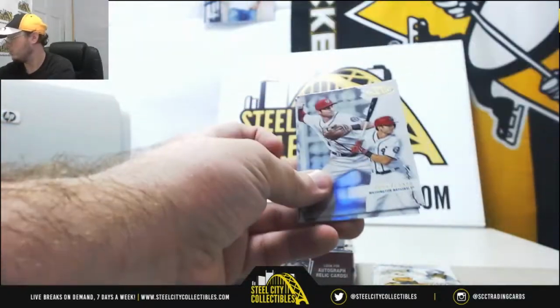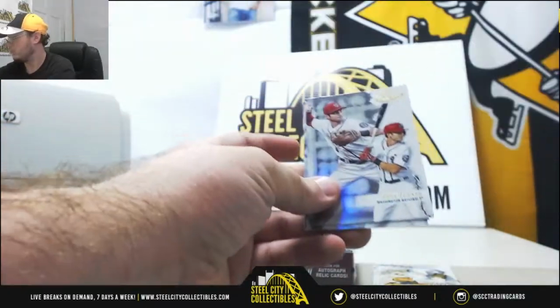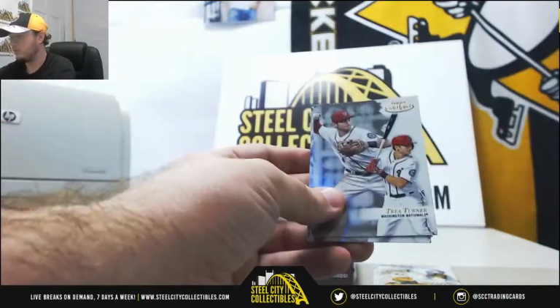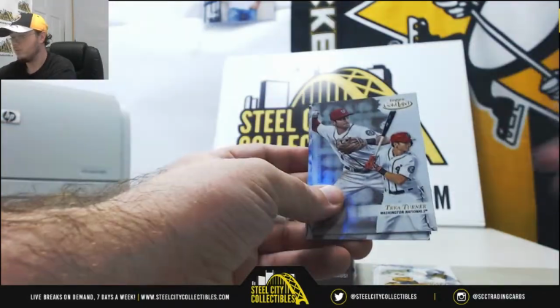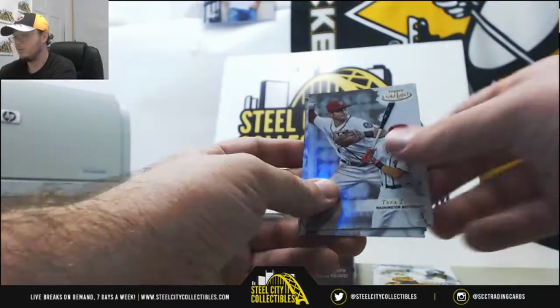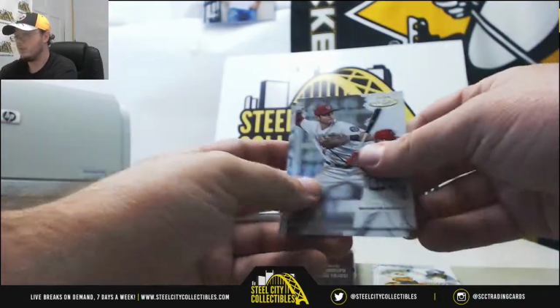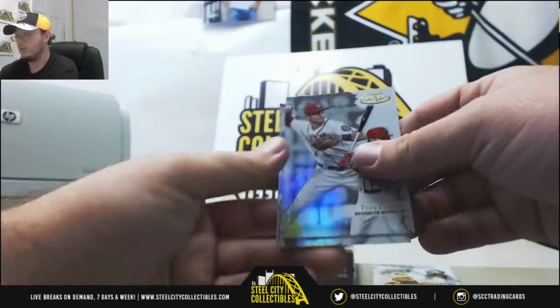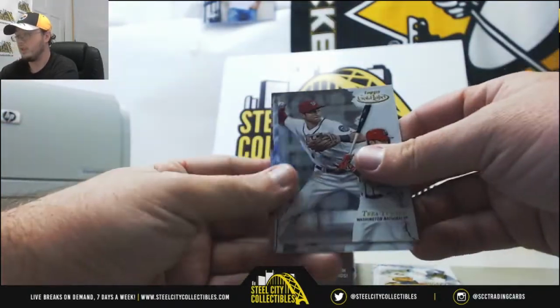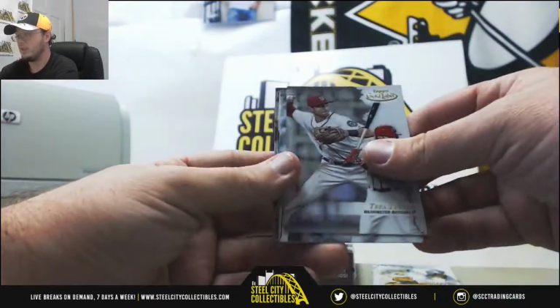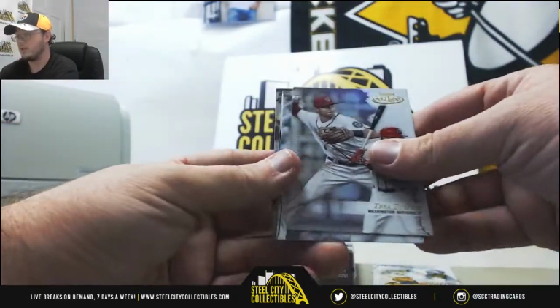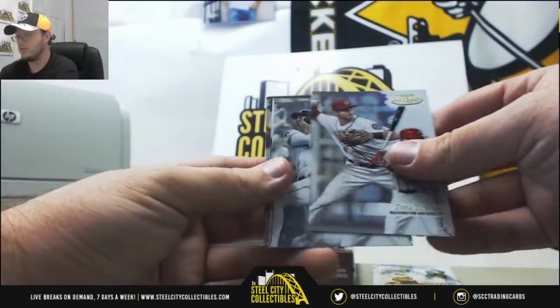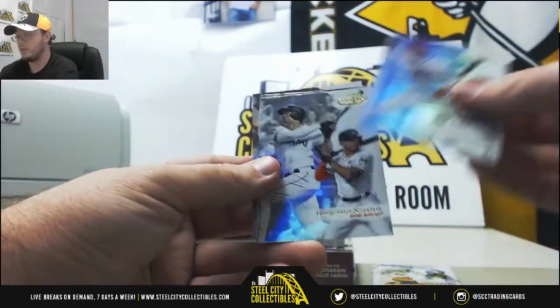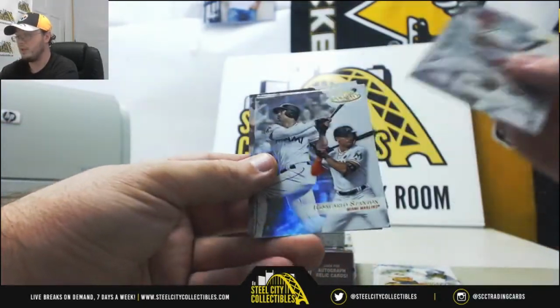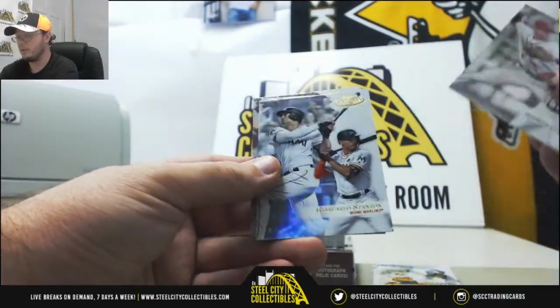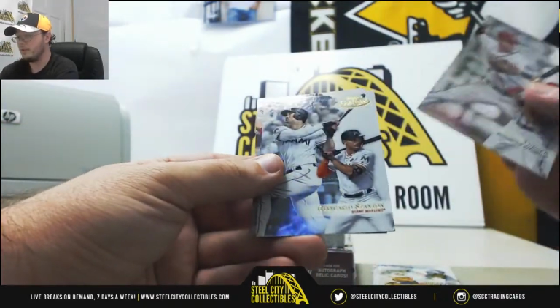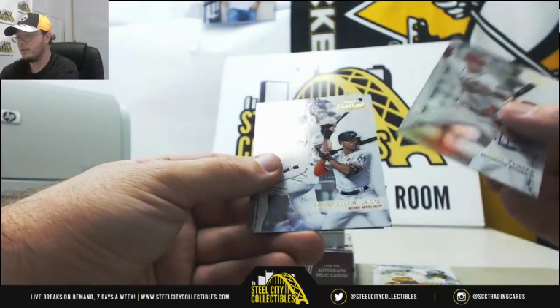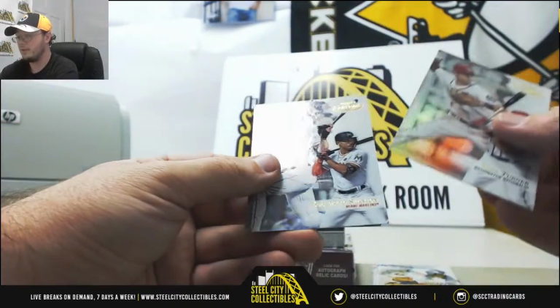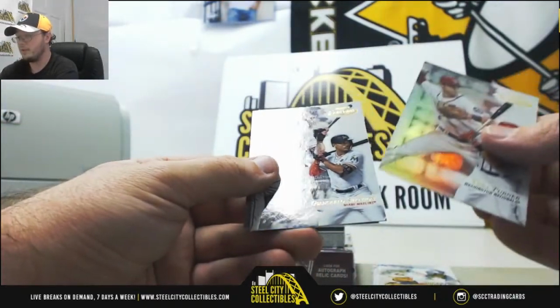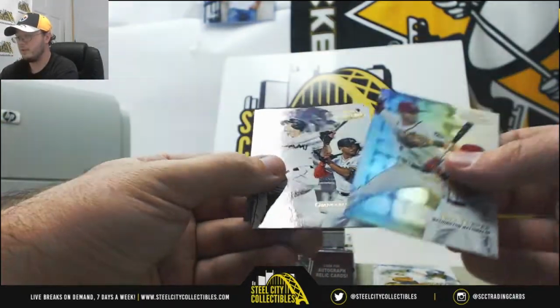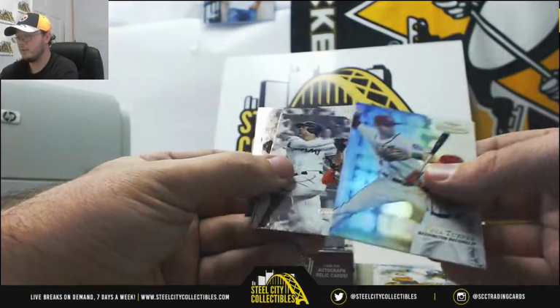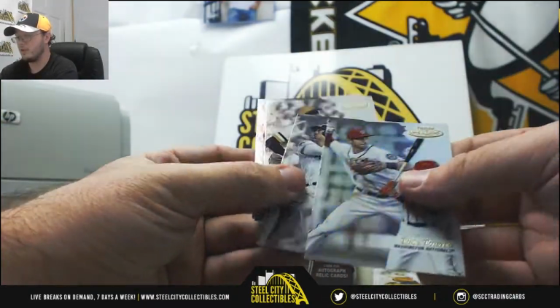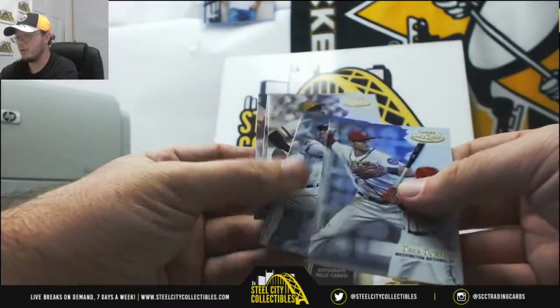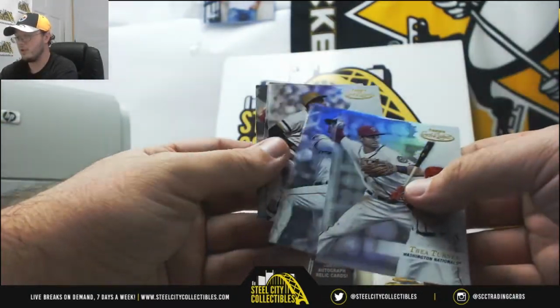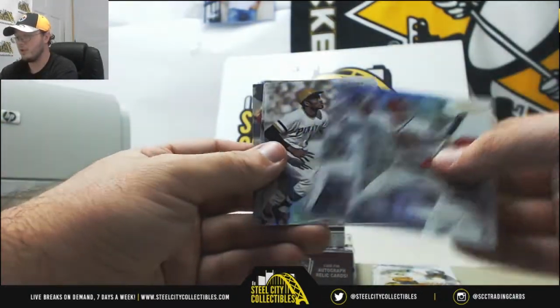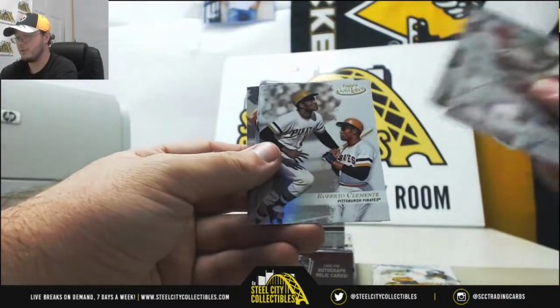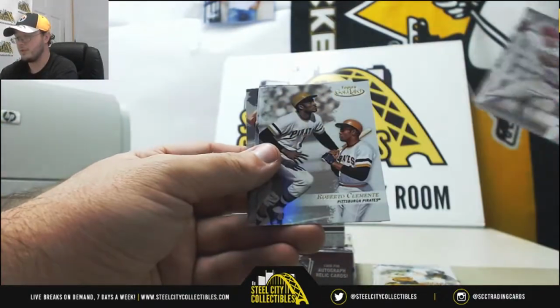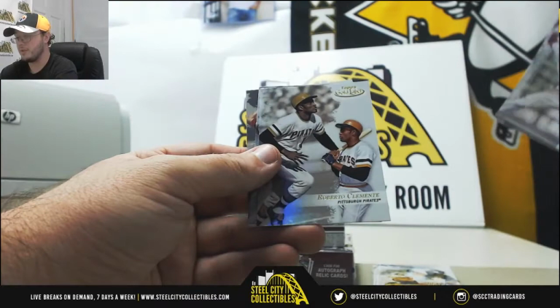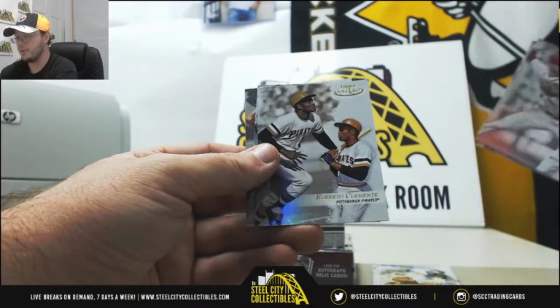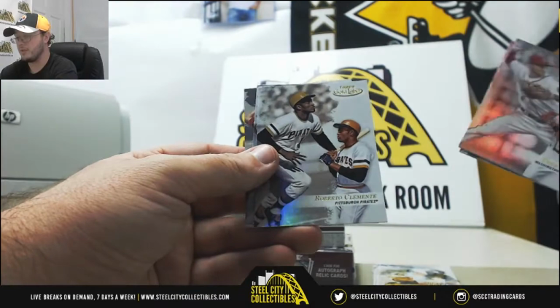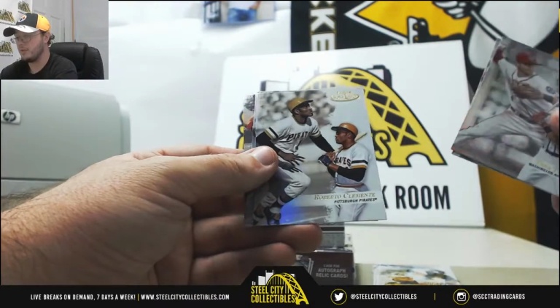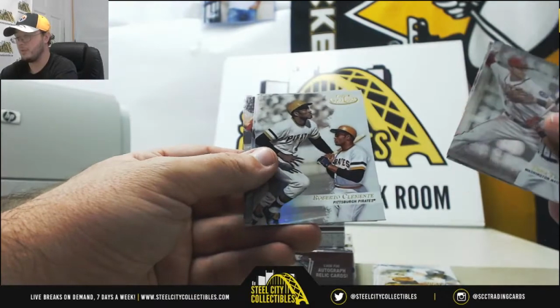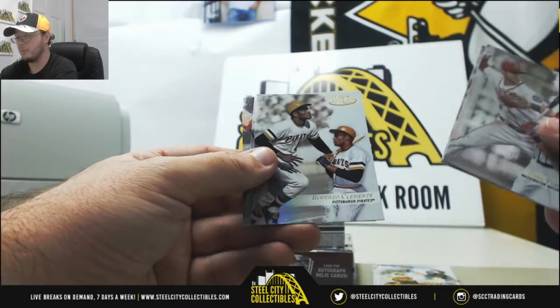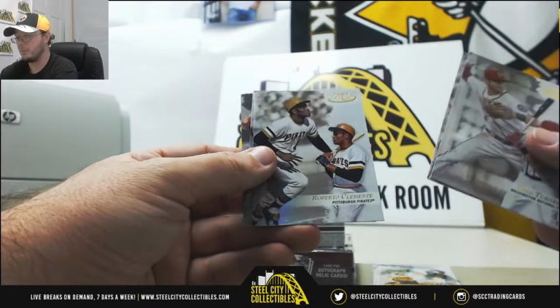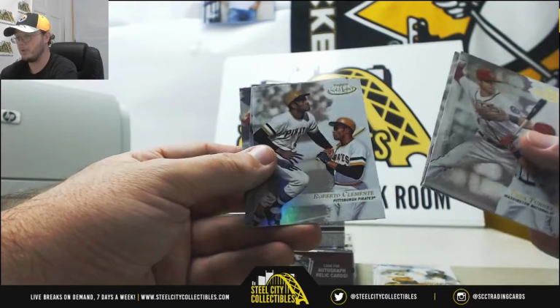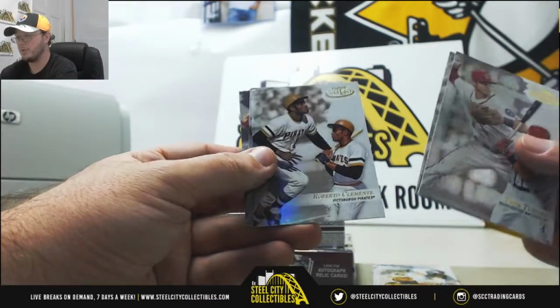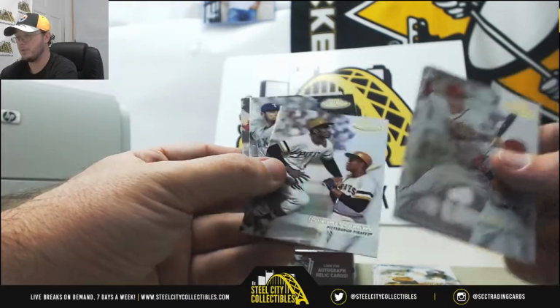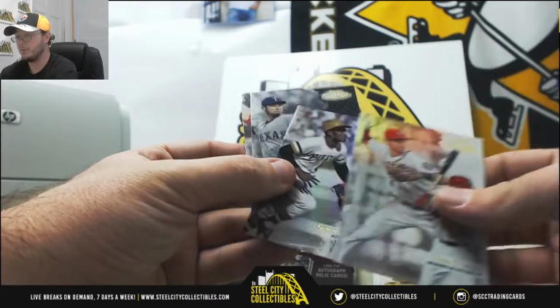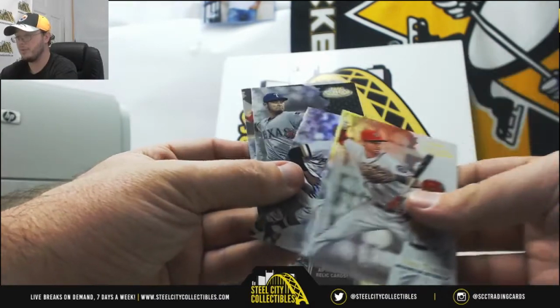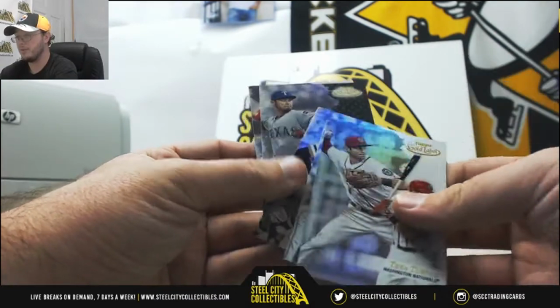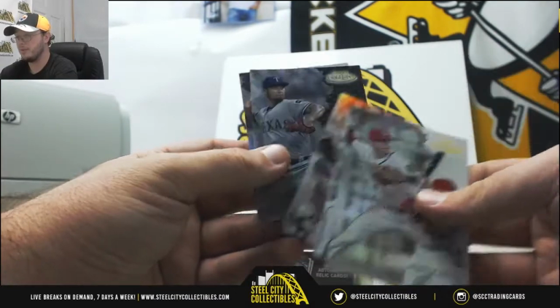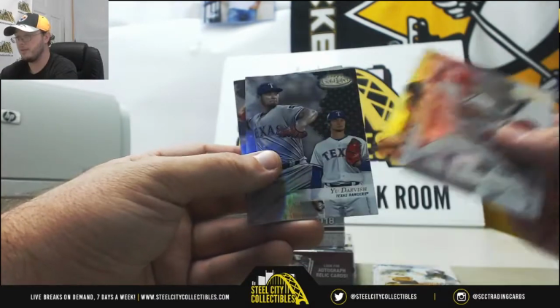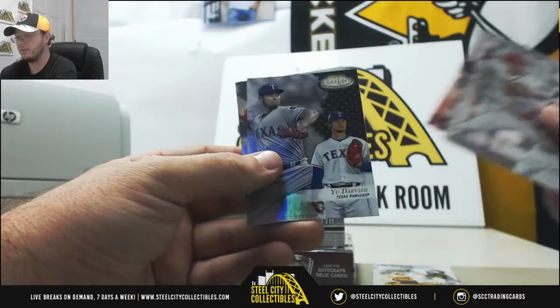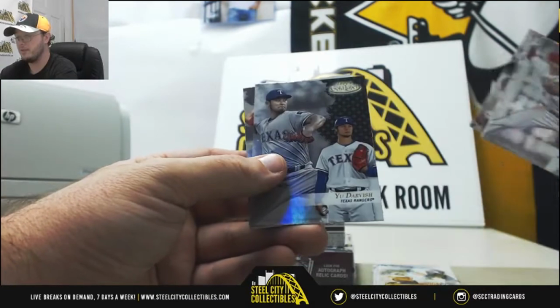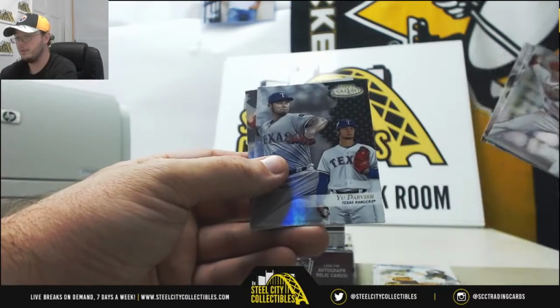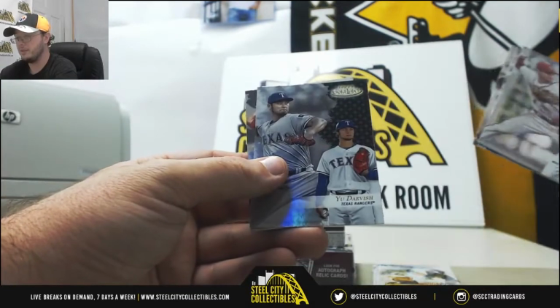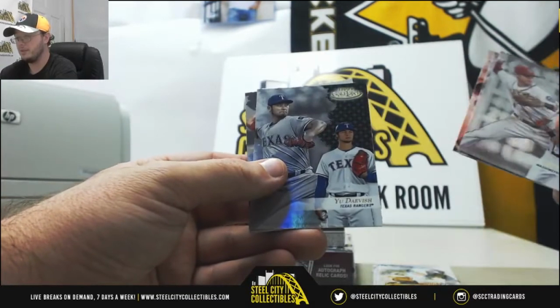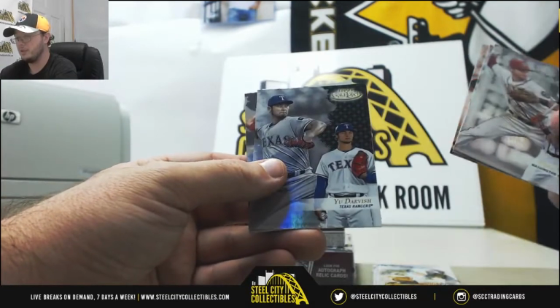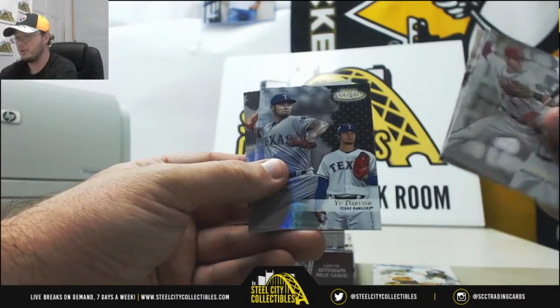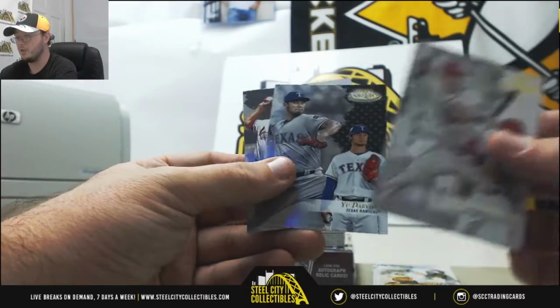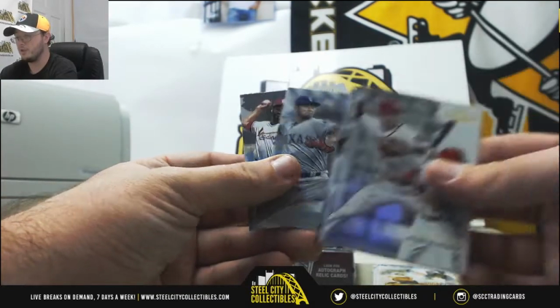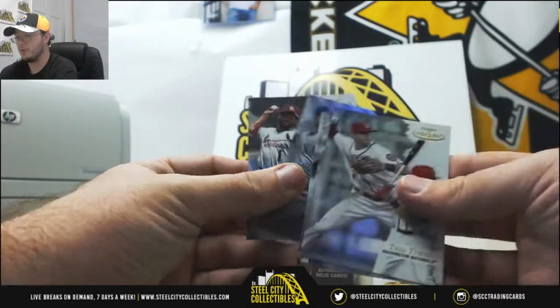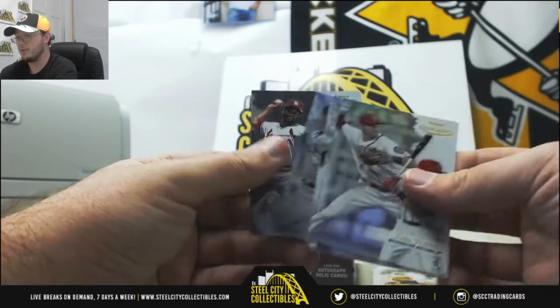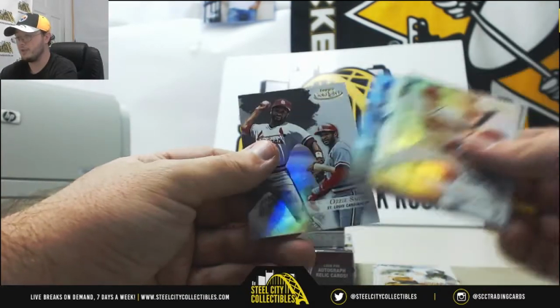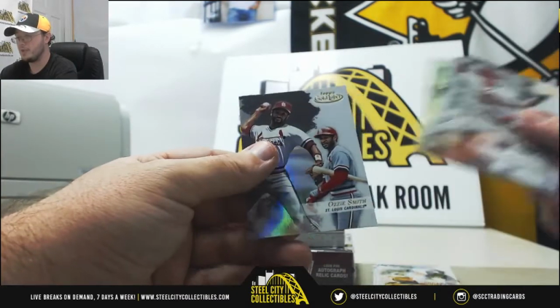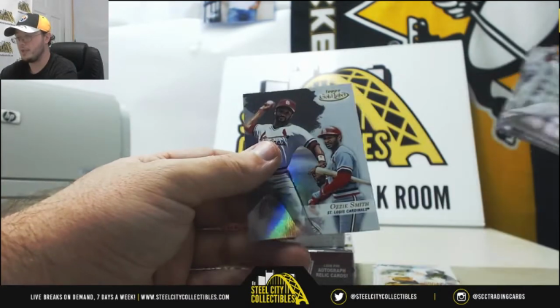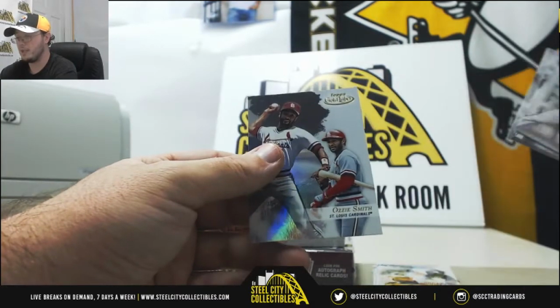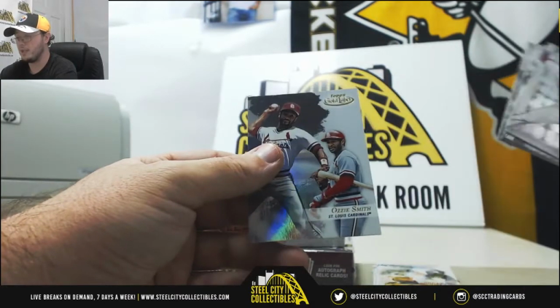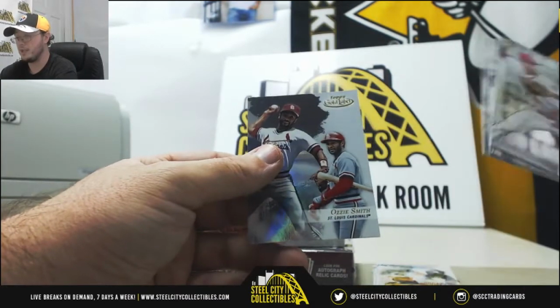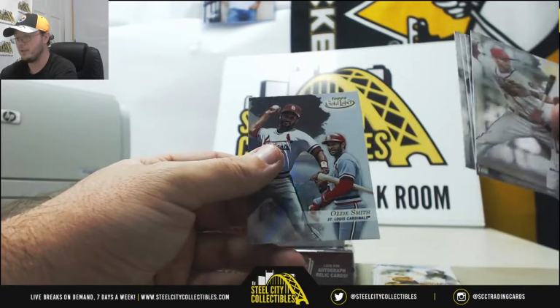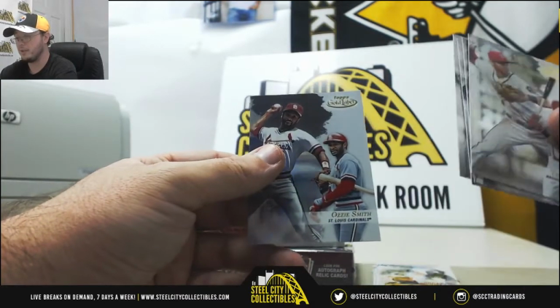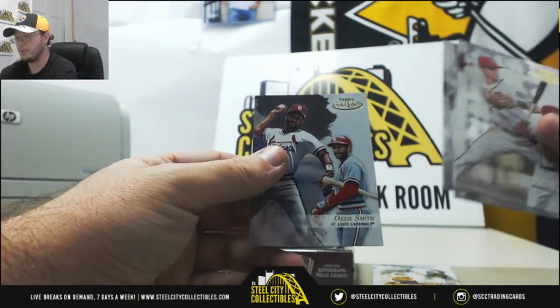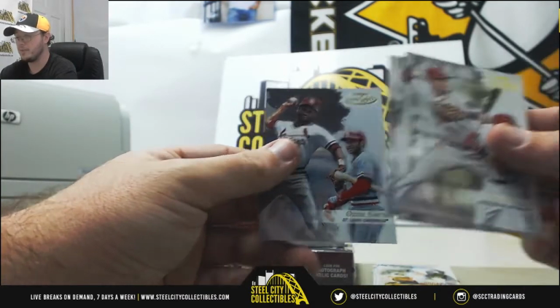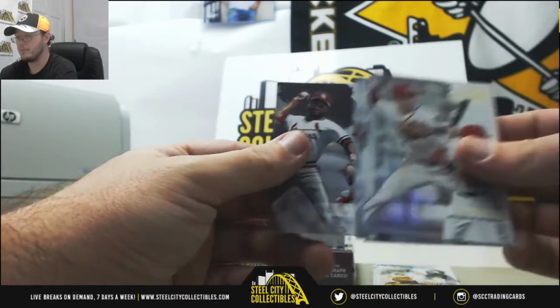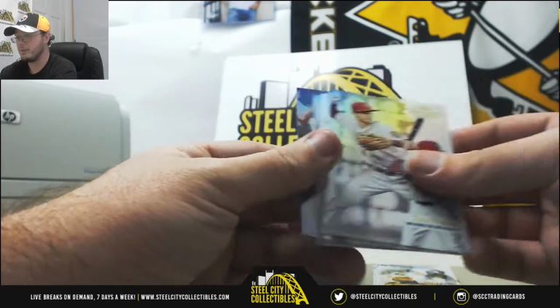We got Trey Turner, Giancarlo Stanton, Roberto Clemente, Yu Darvish, and Ozzie Smith.